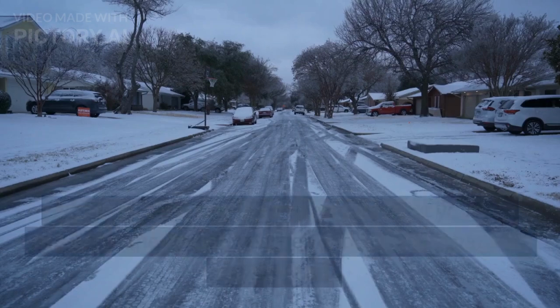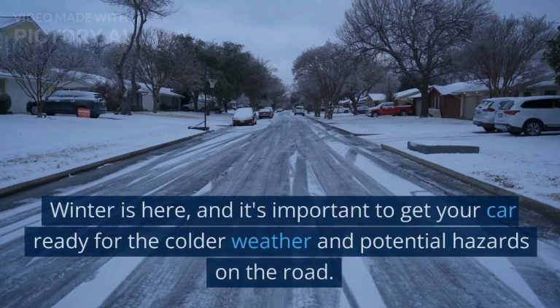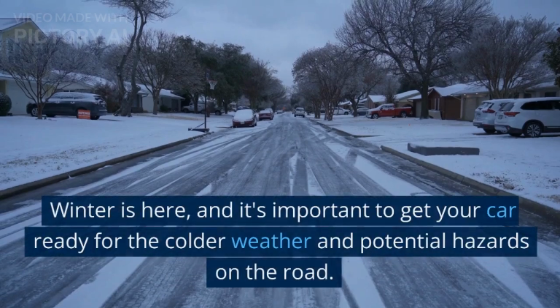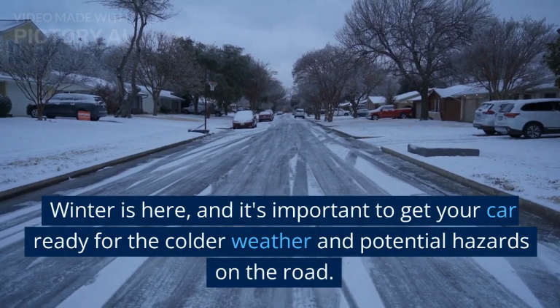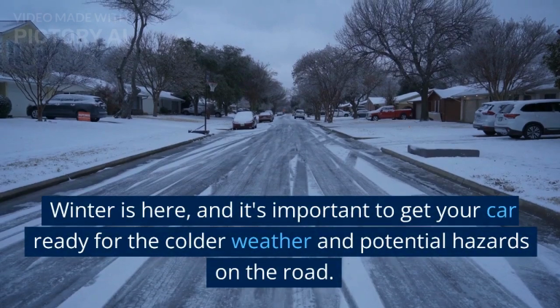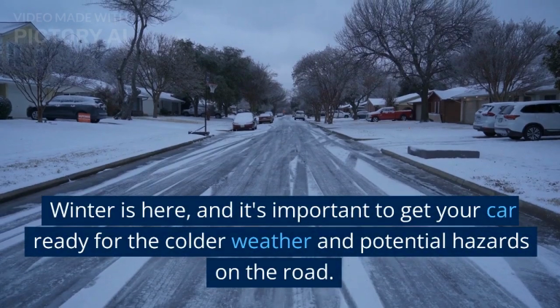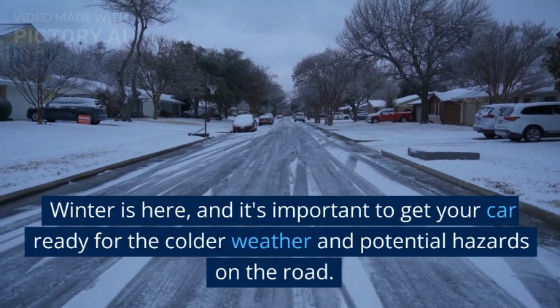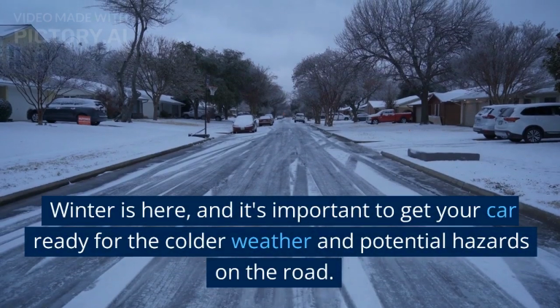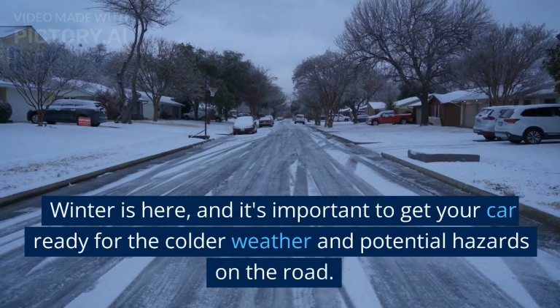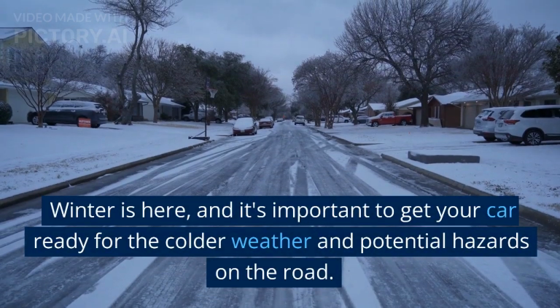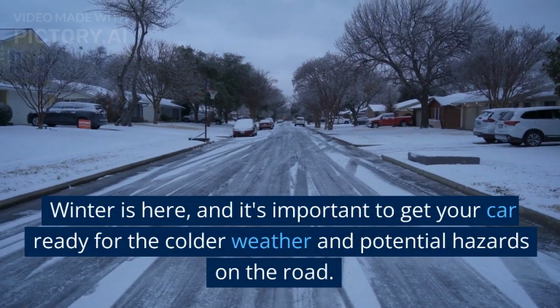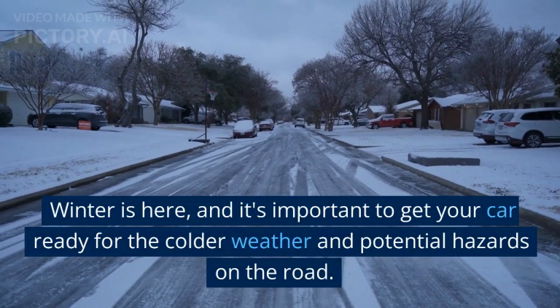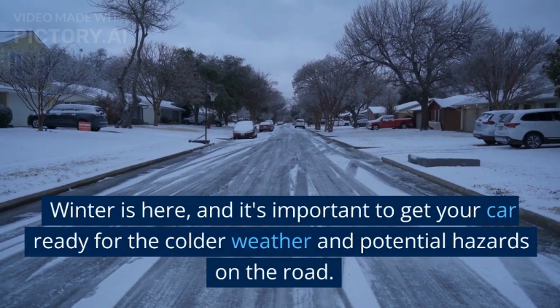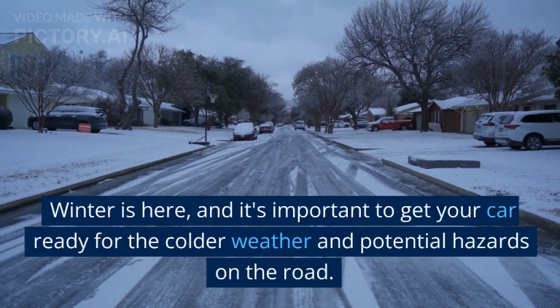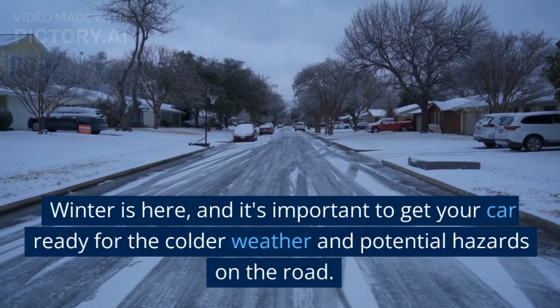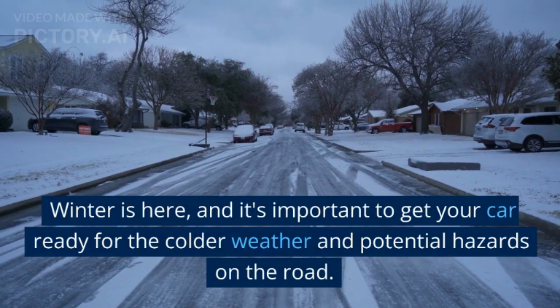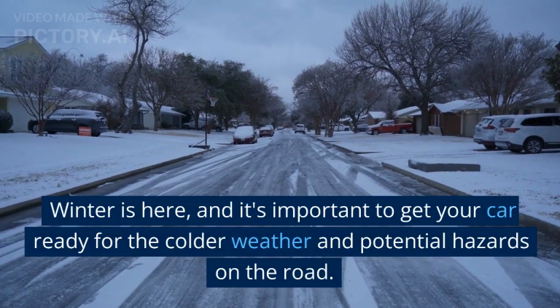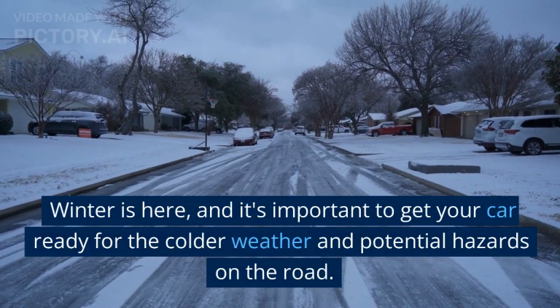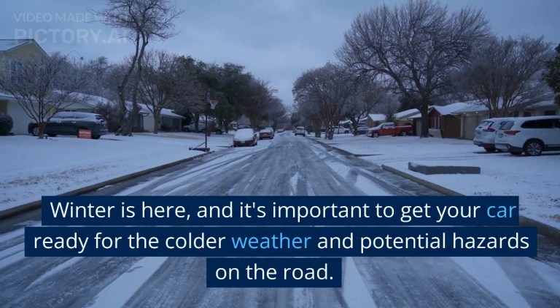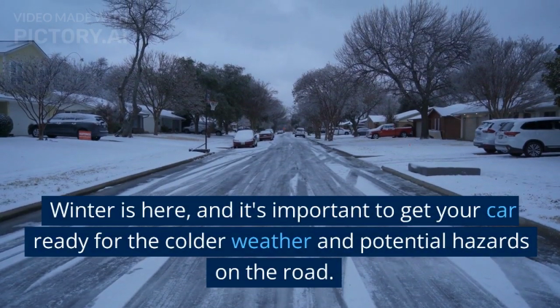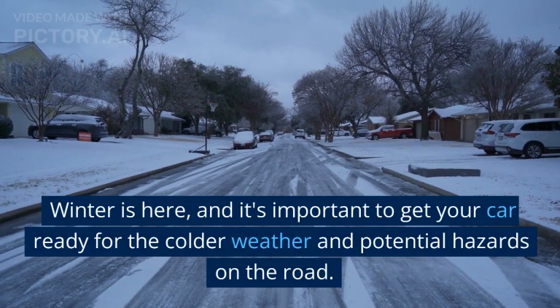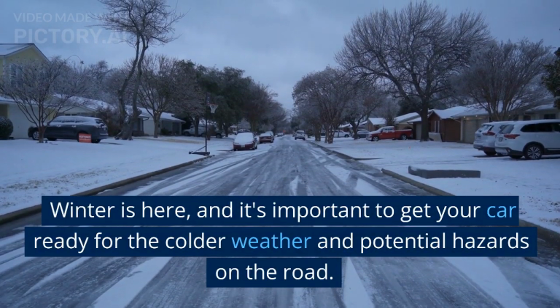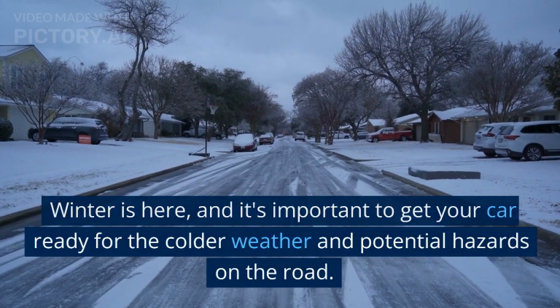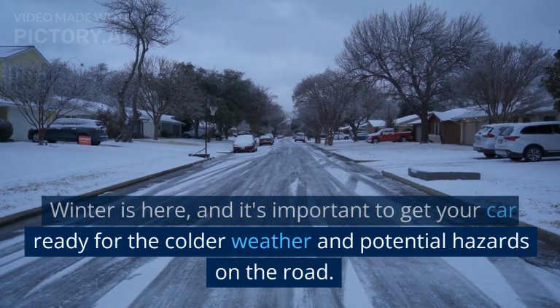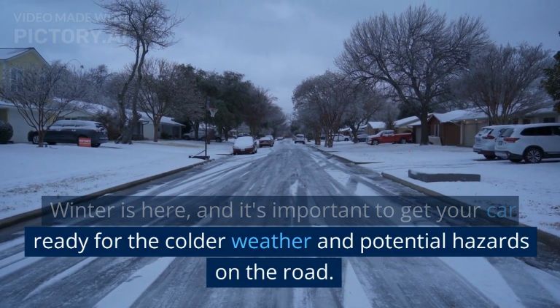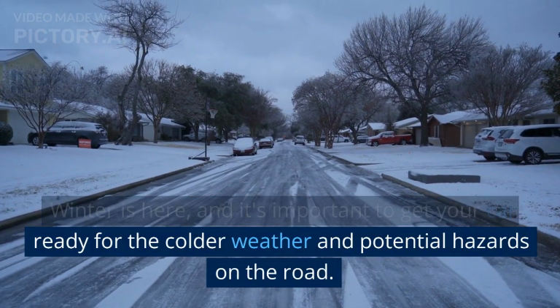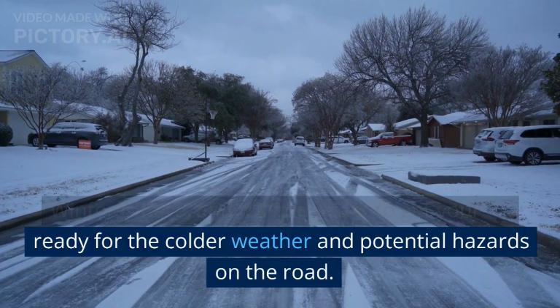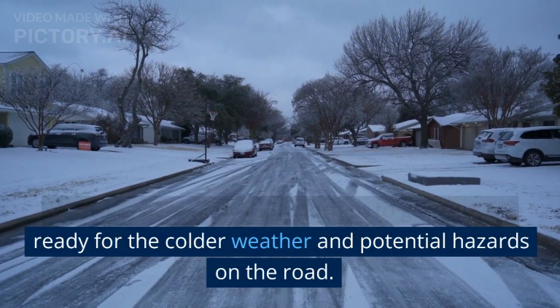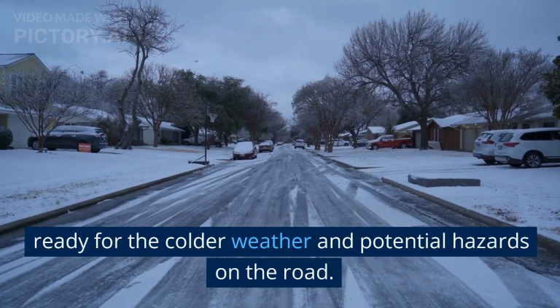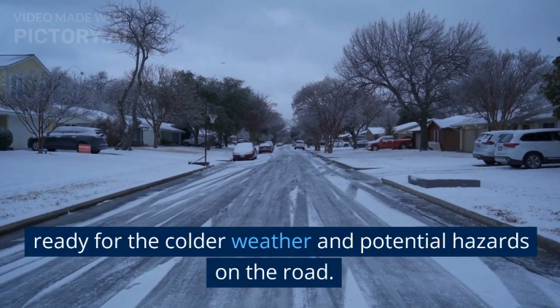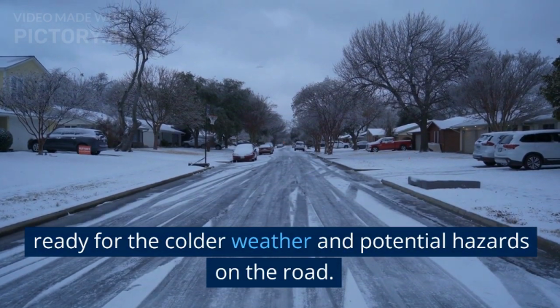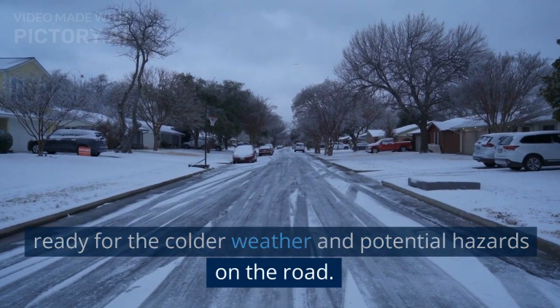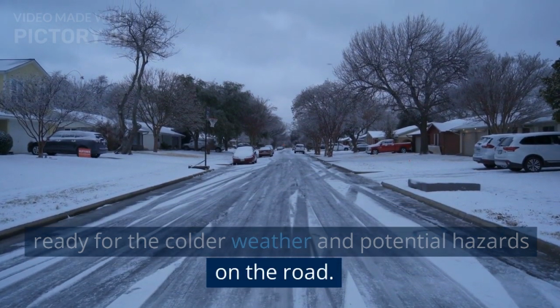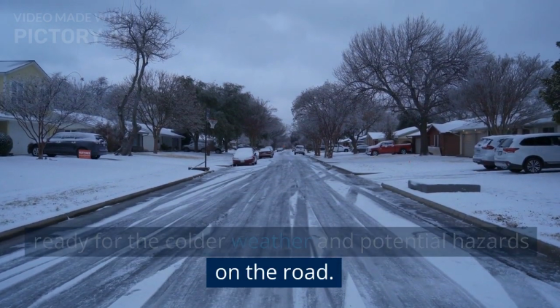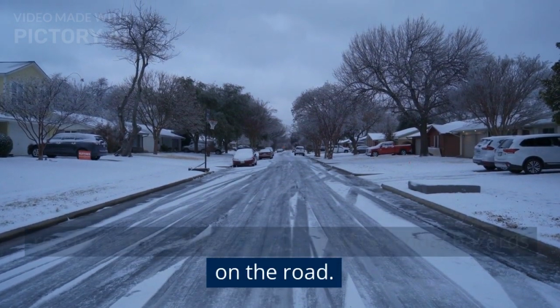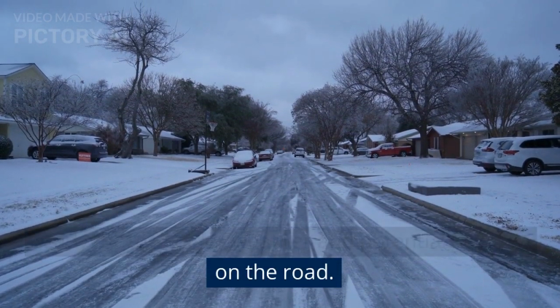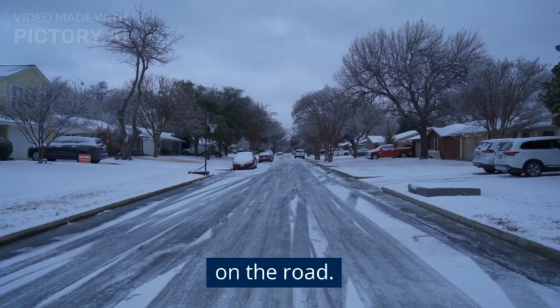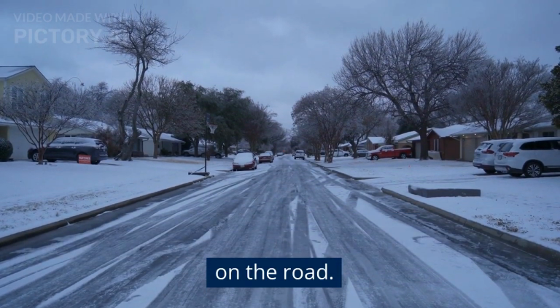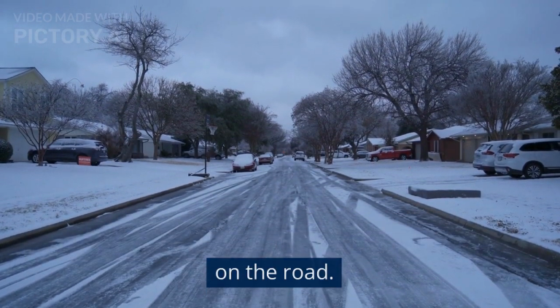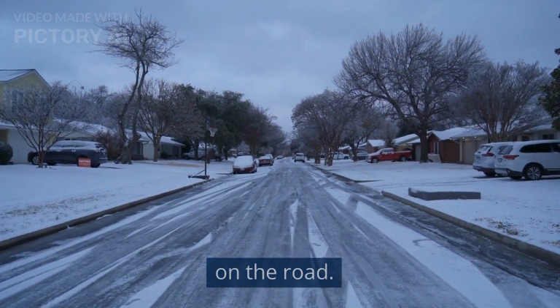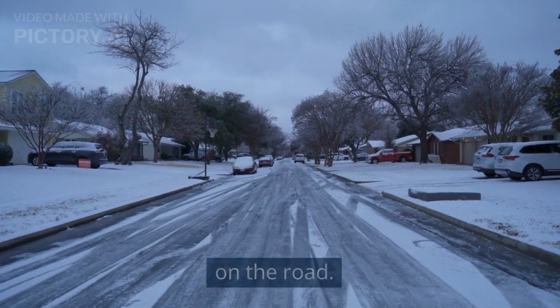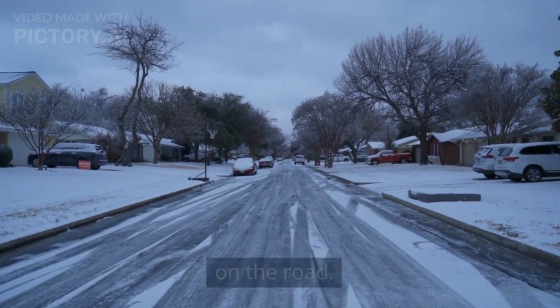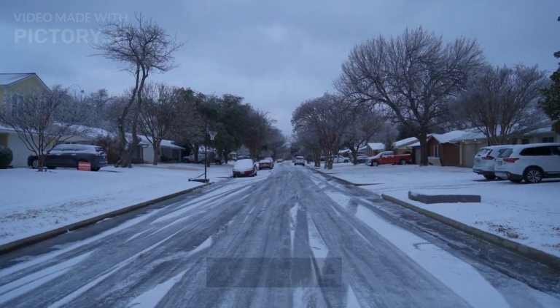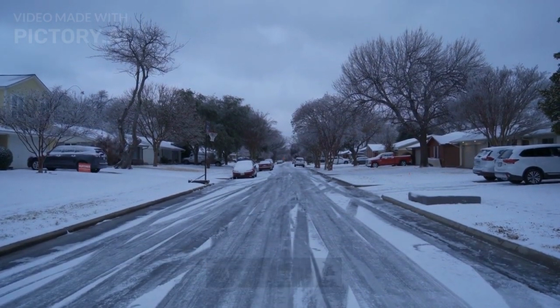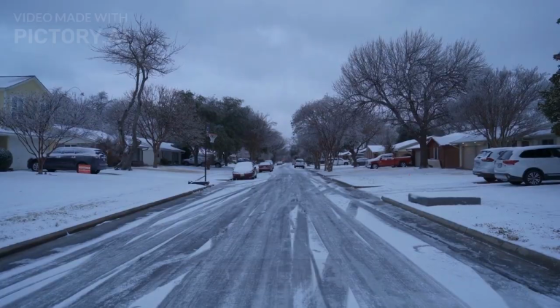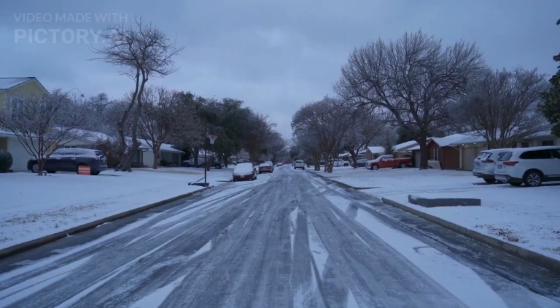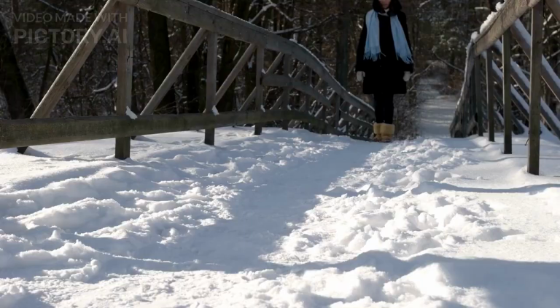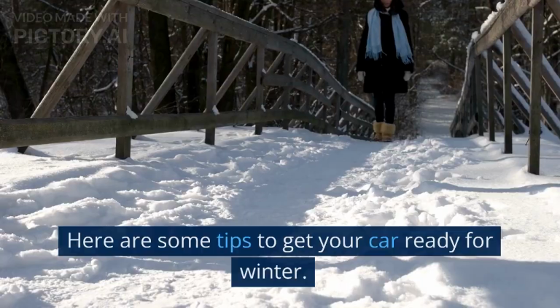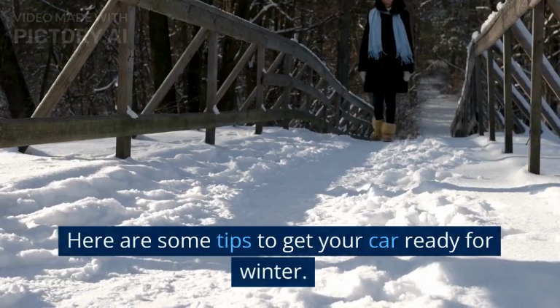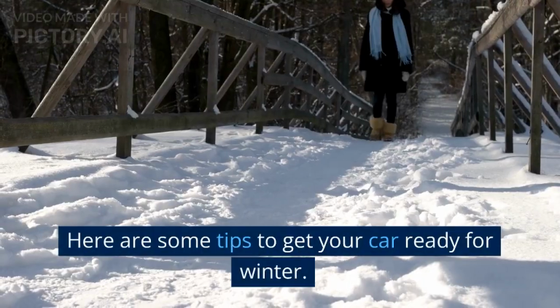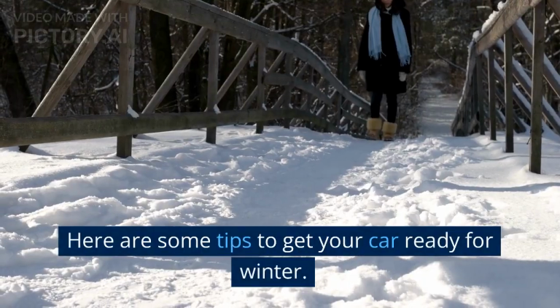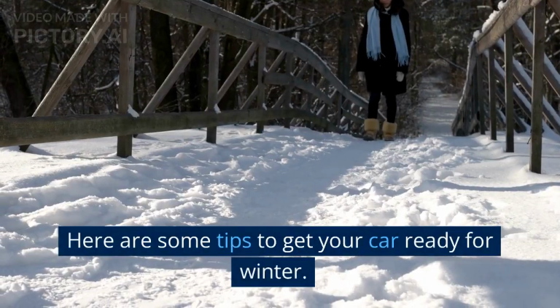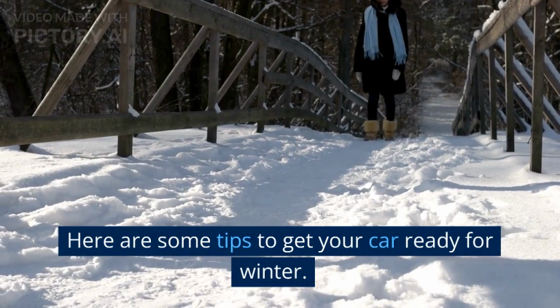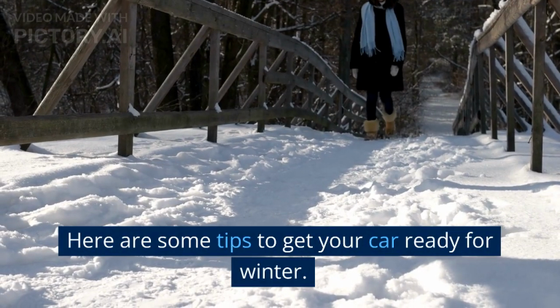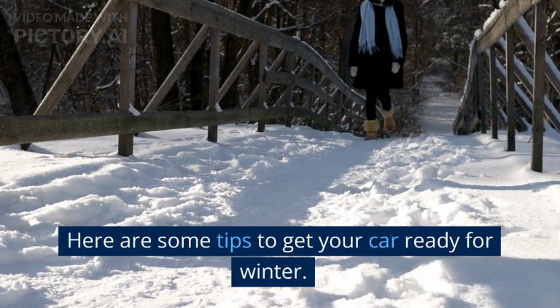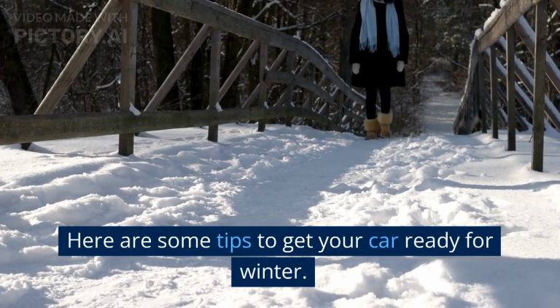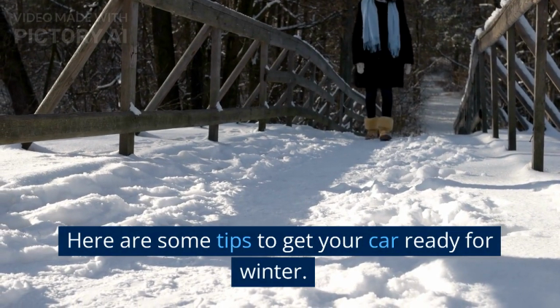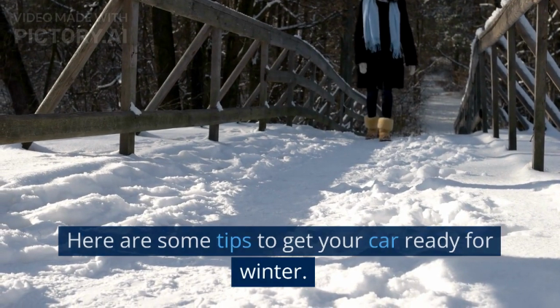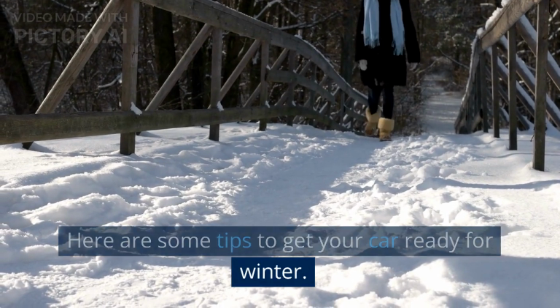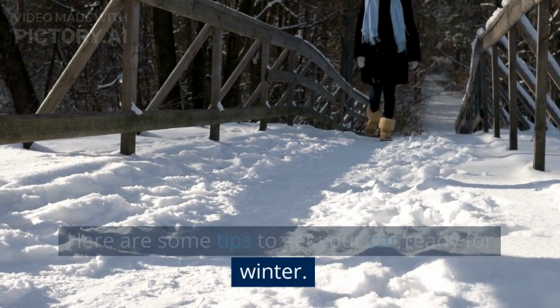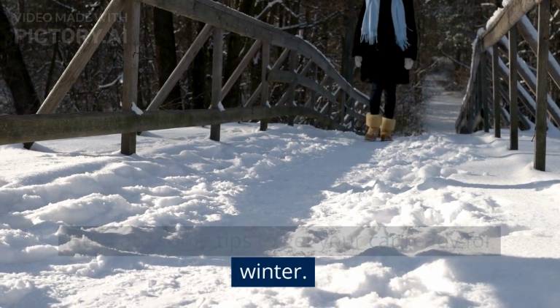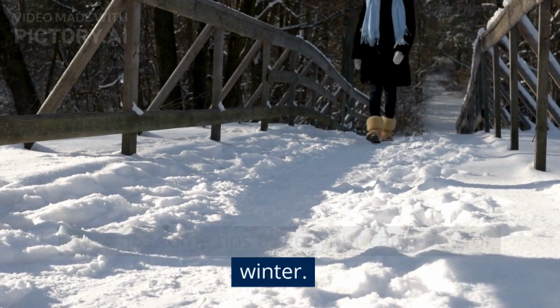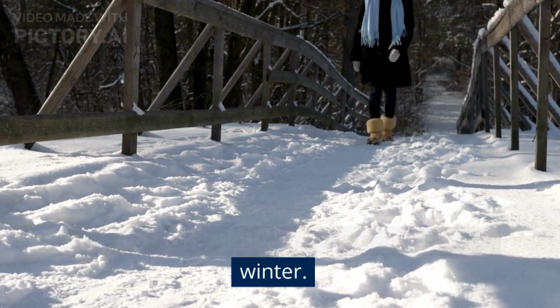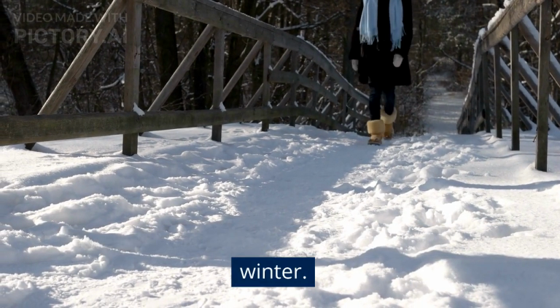Winter is here, and it's important to get your car ready for the colder weather and potential hazards on the road. Here are some tips to get your car ready for winter.